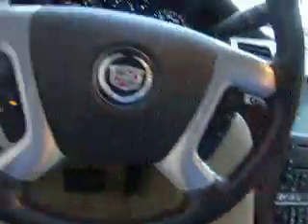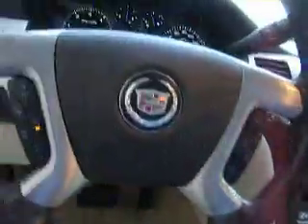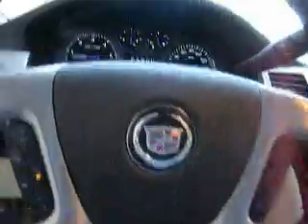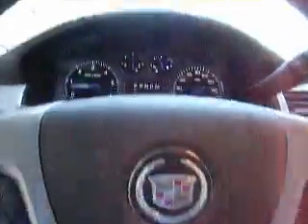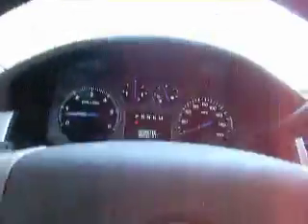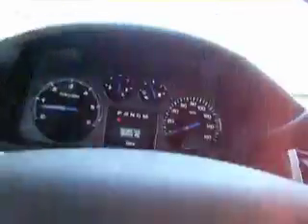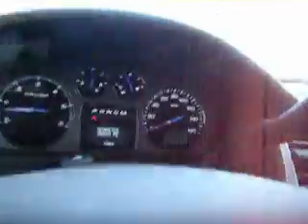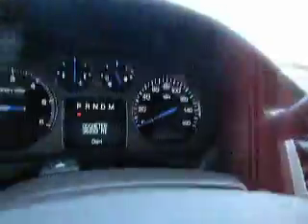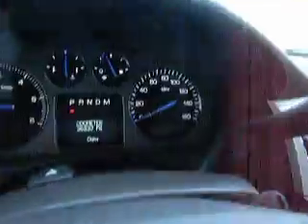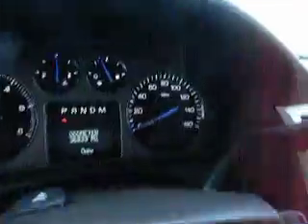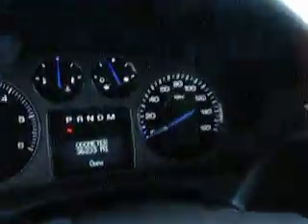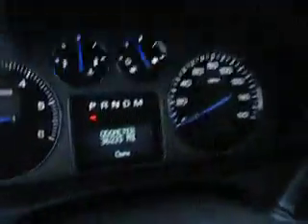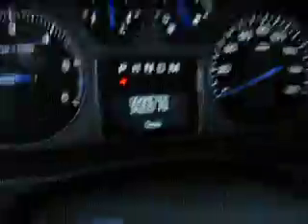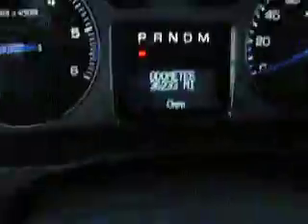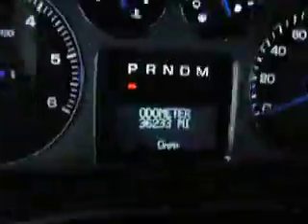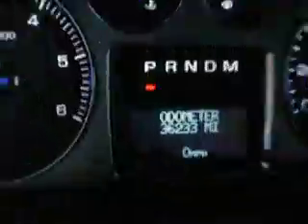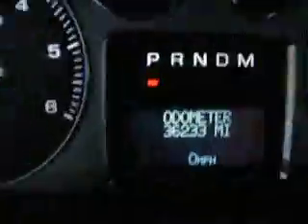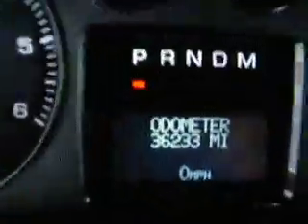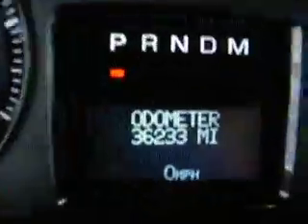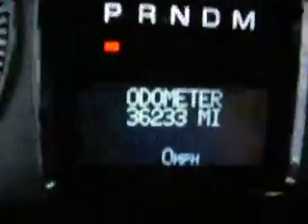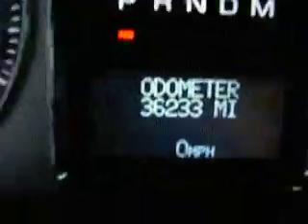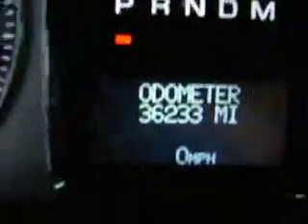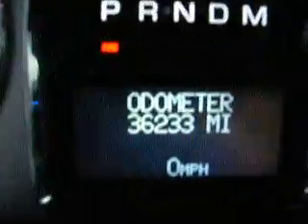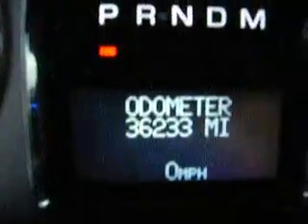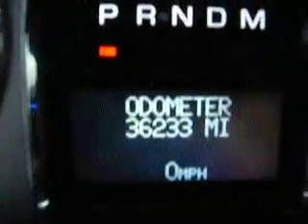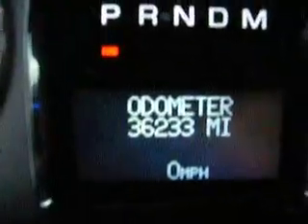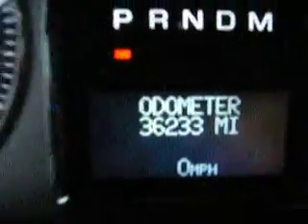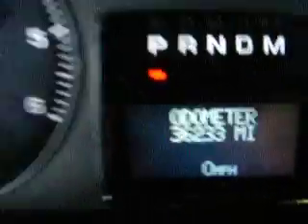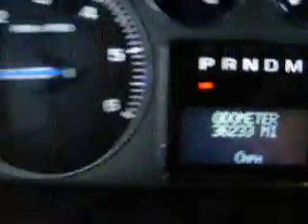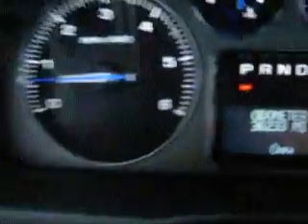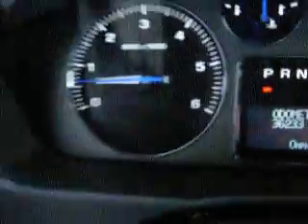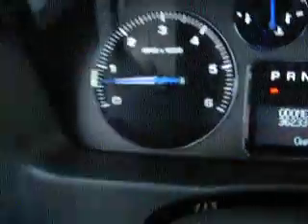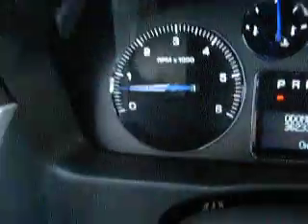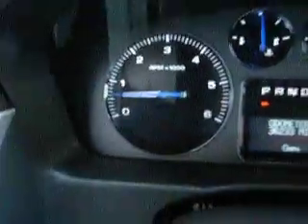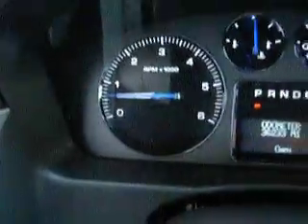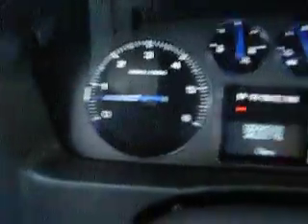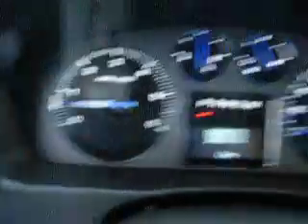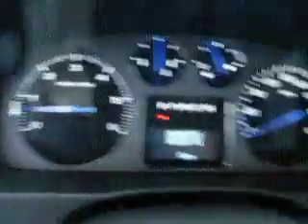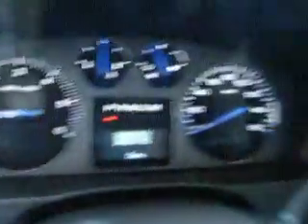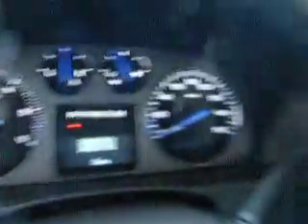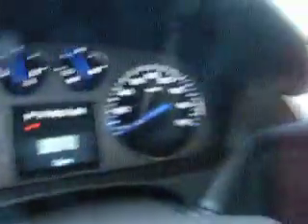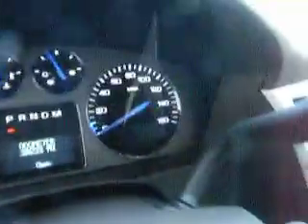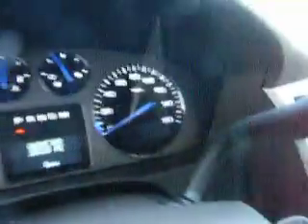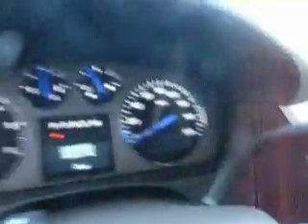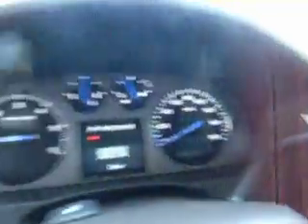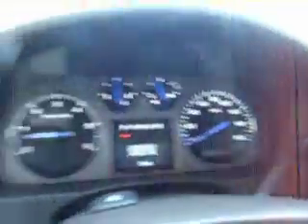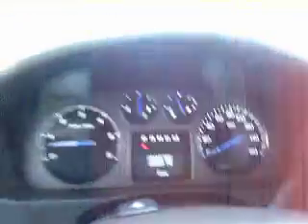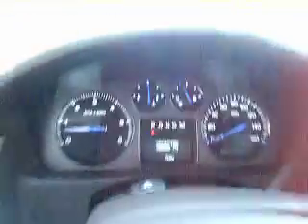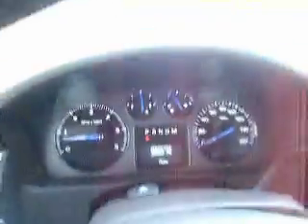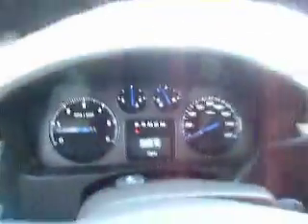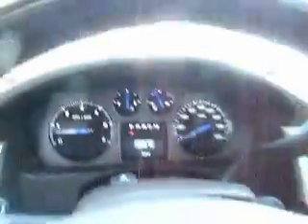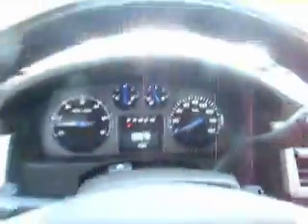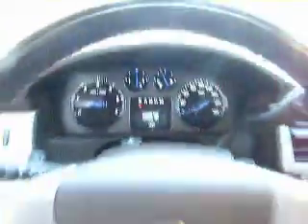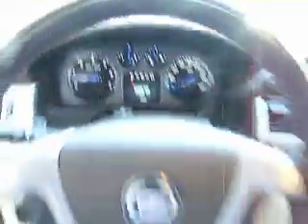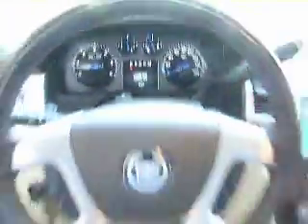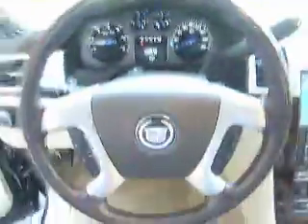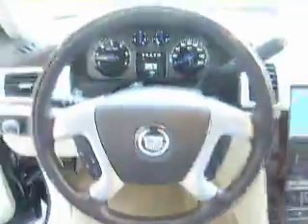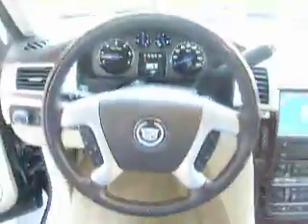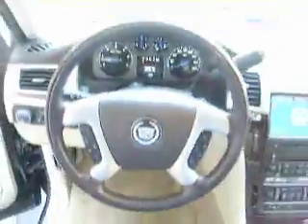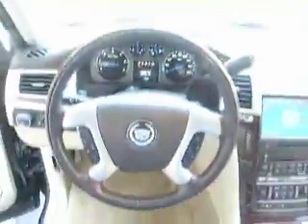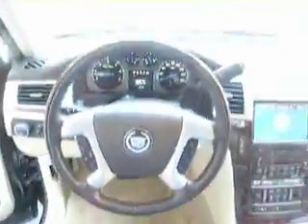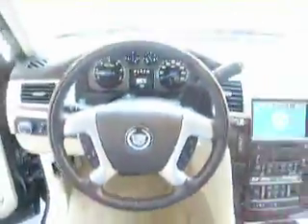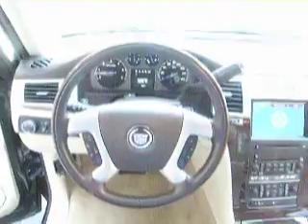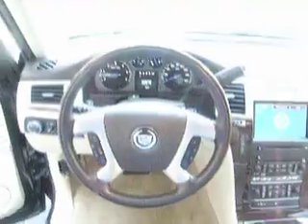This vehicle has 36,233 miles with no warning lights, airbag lights, or check engine lights.